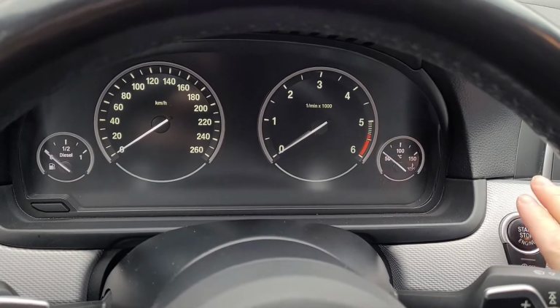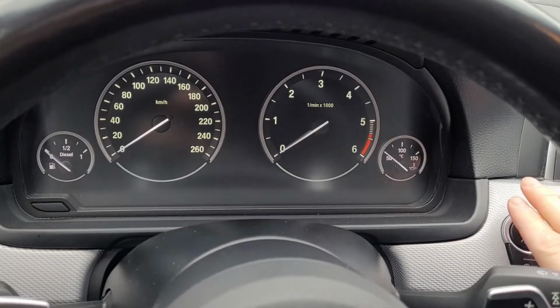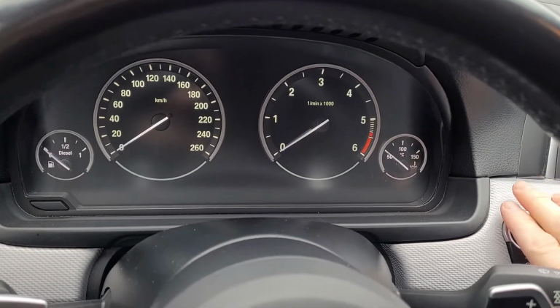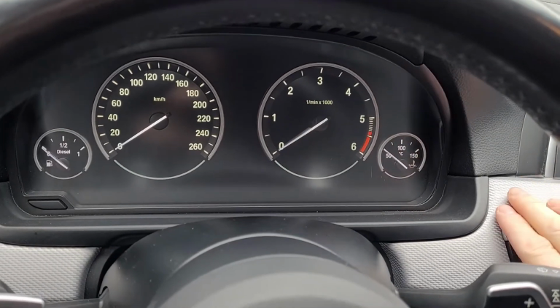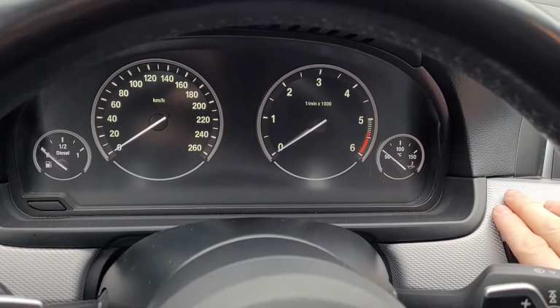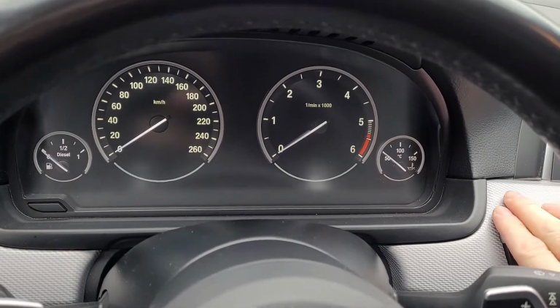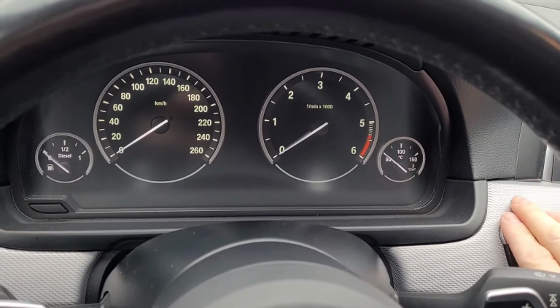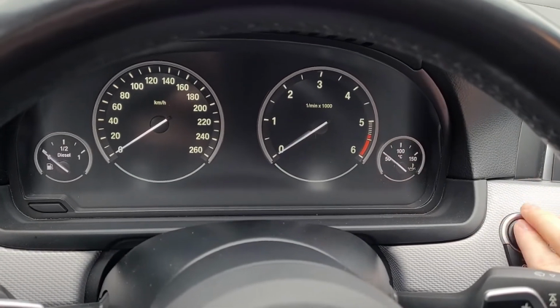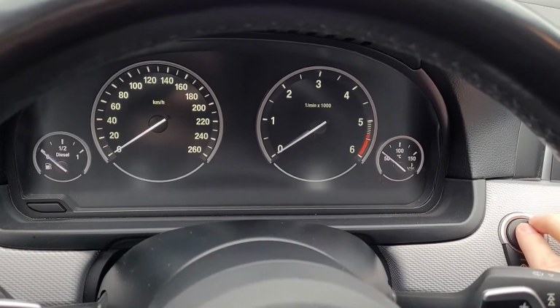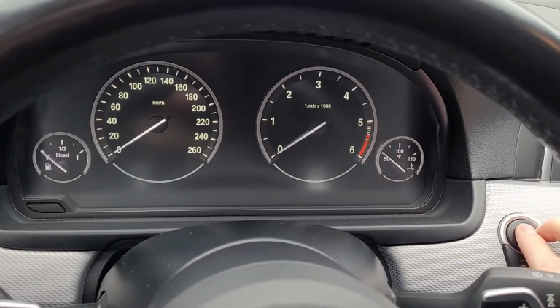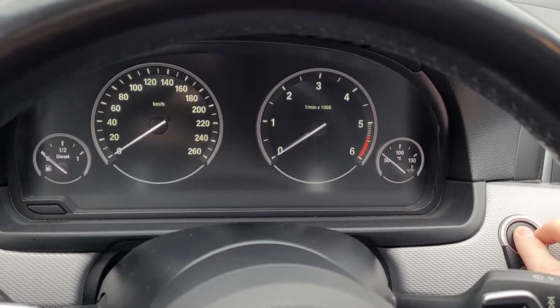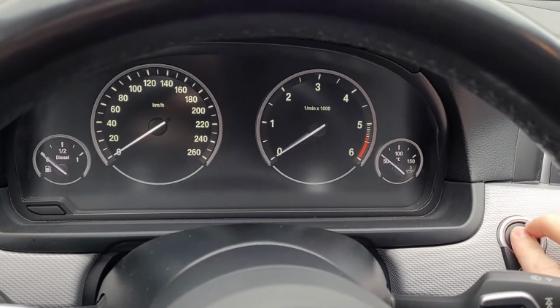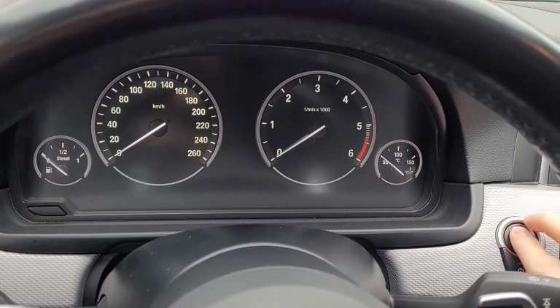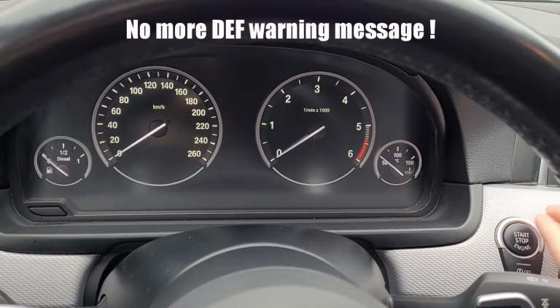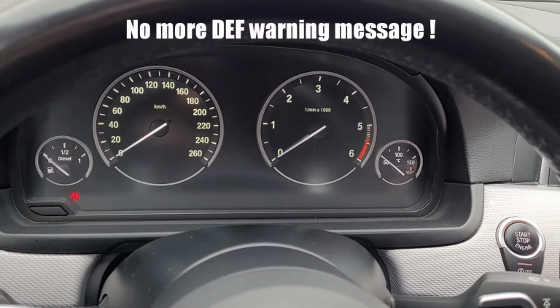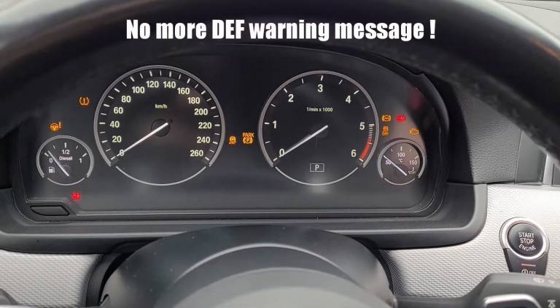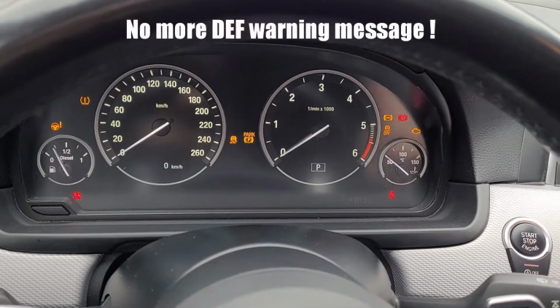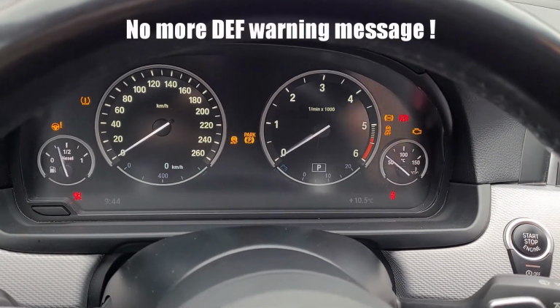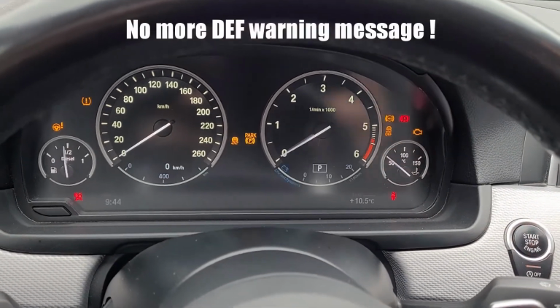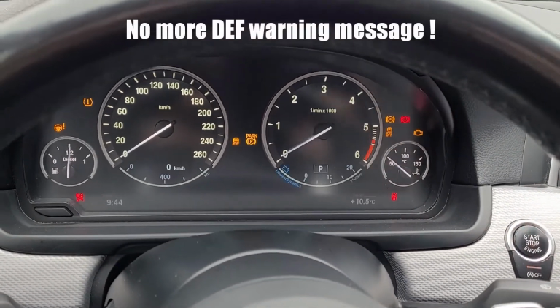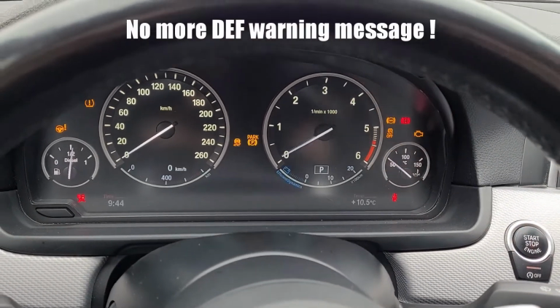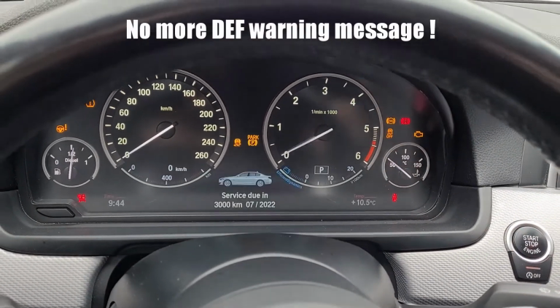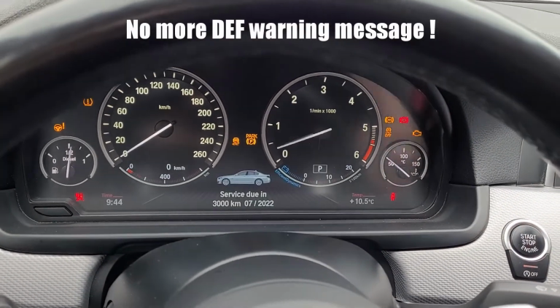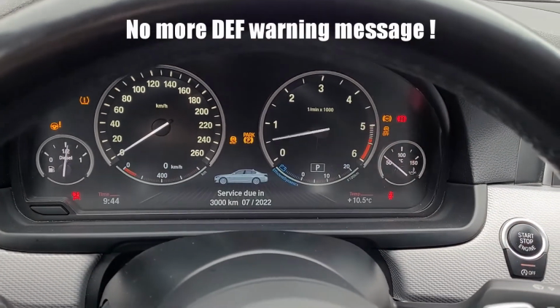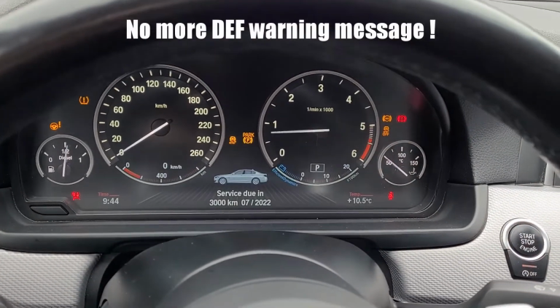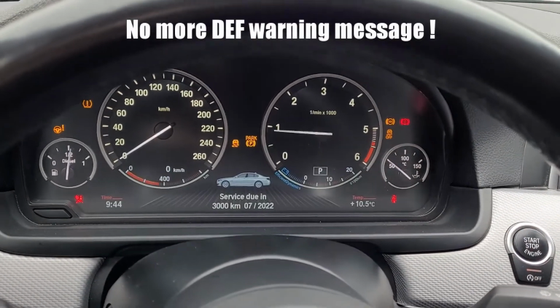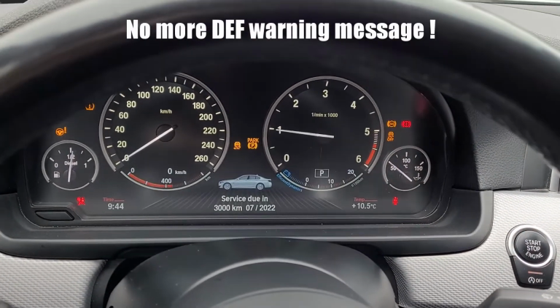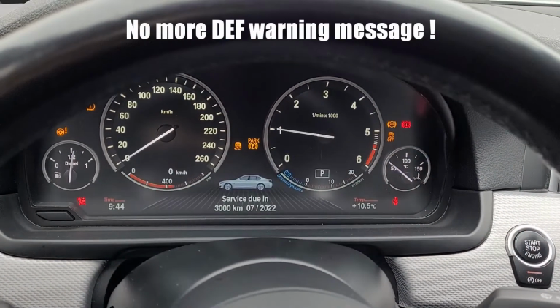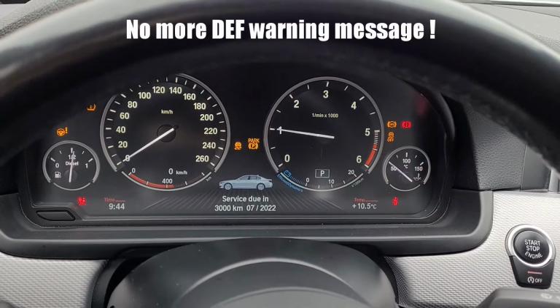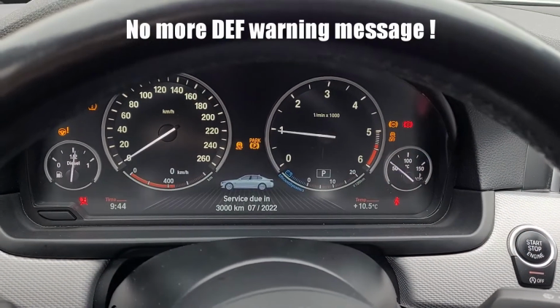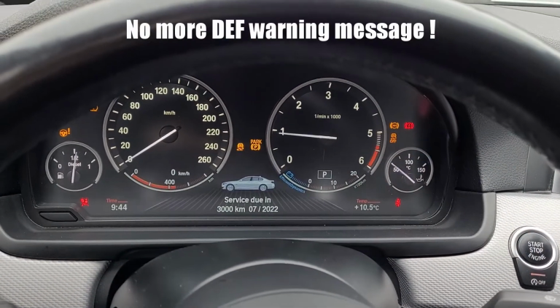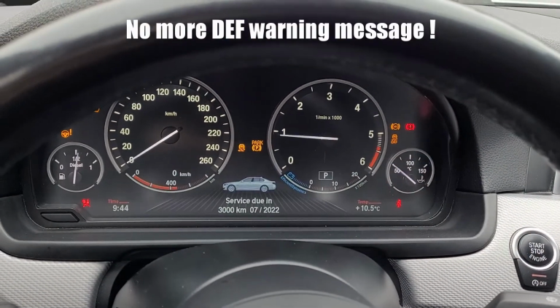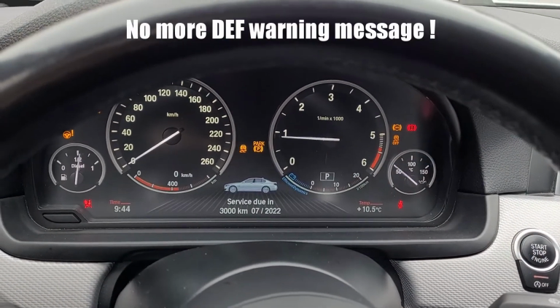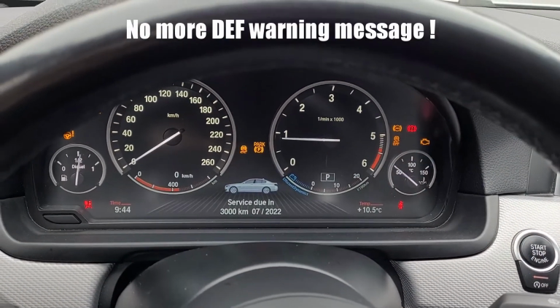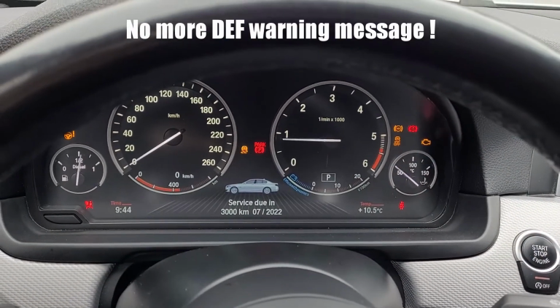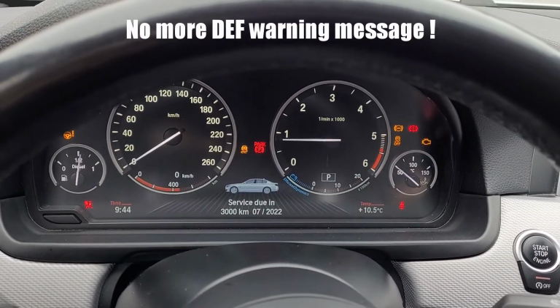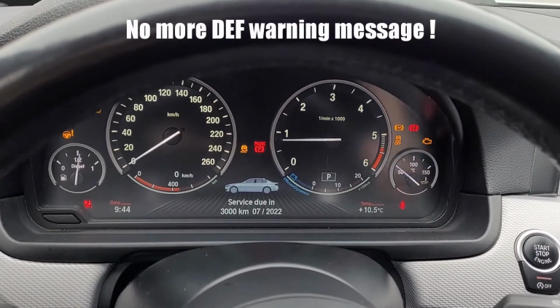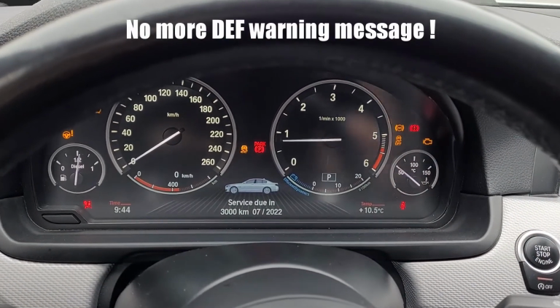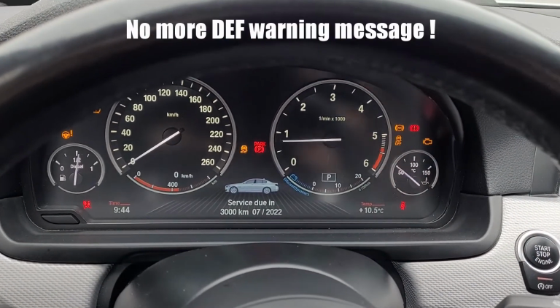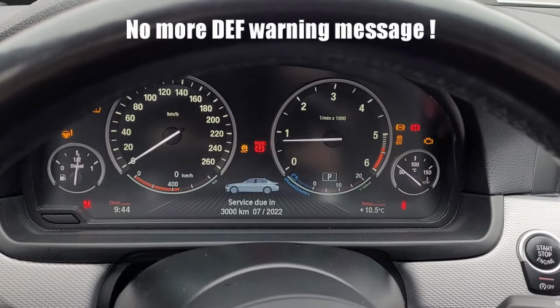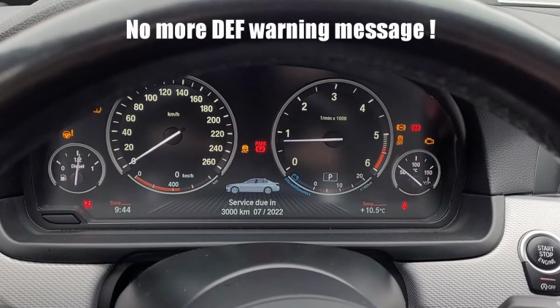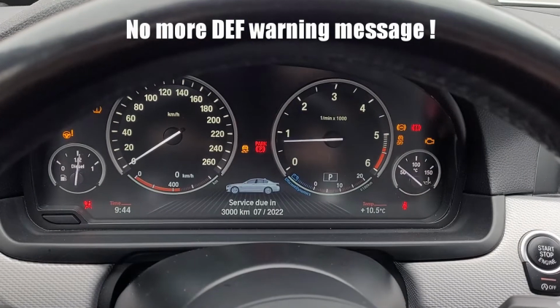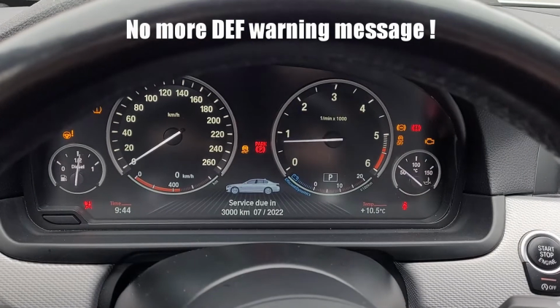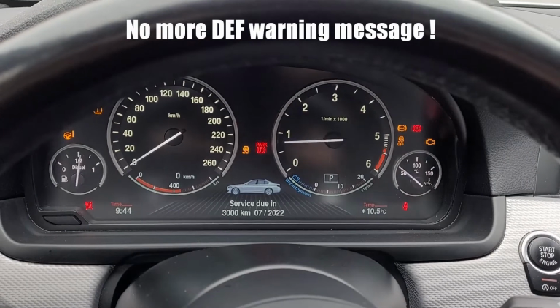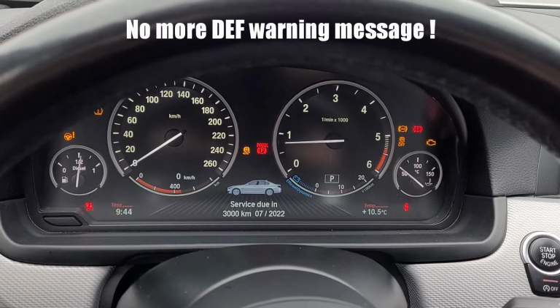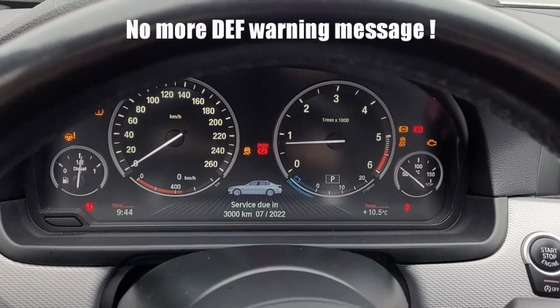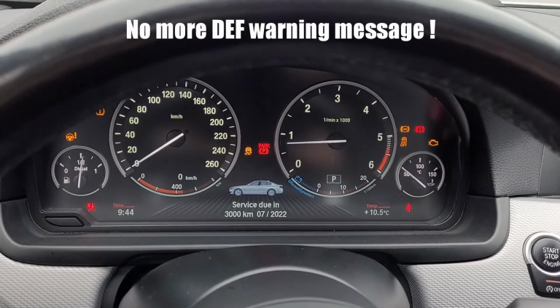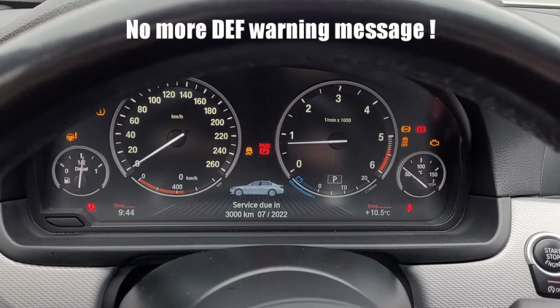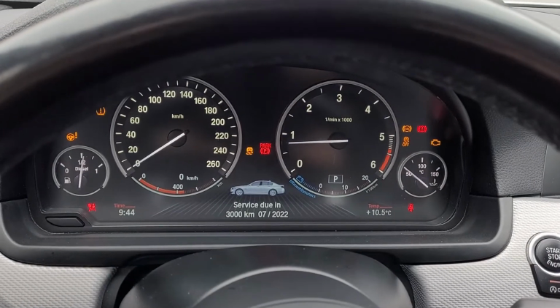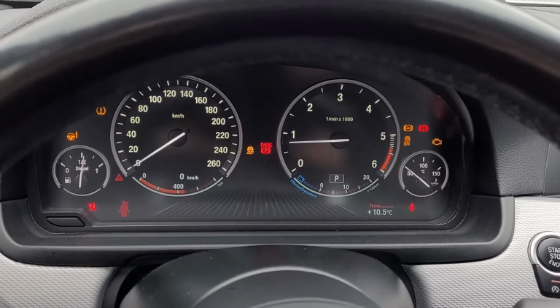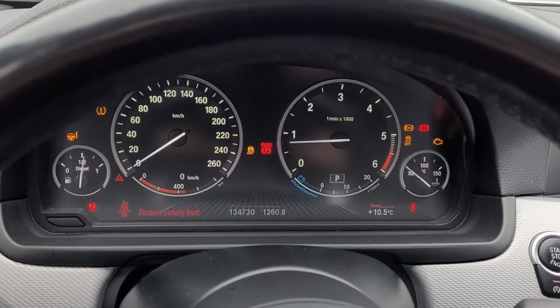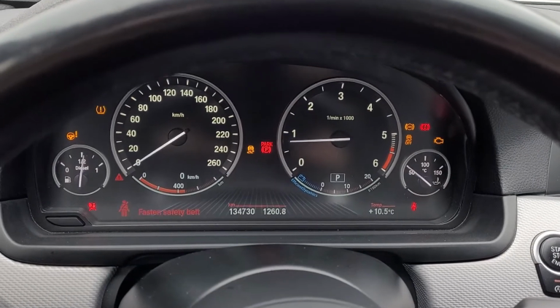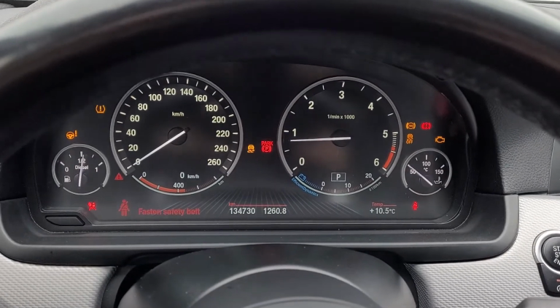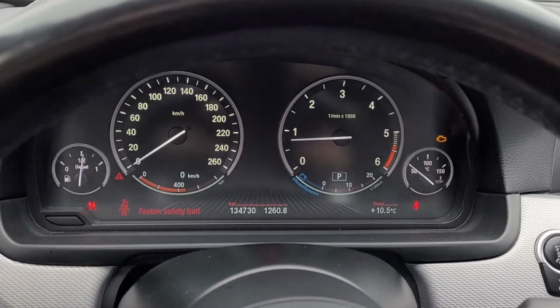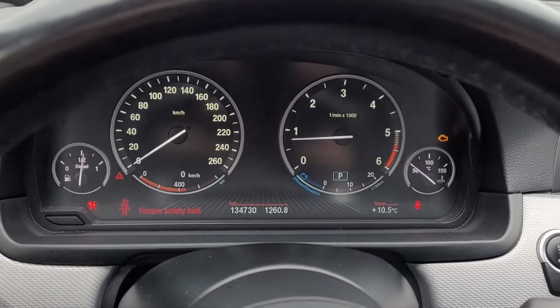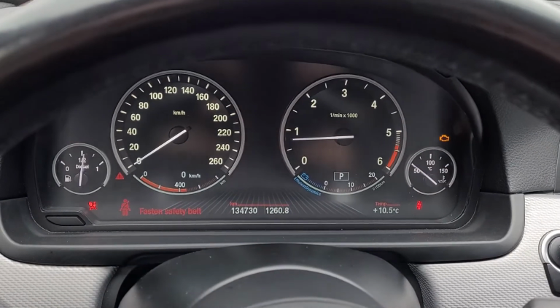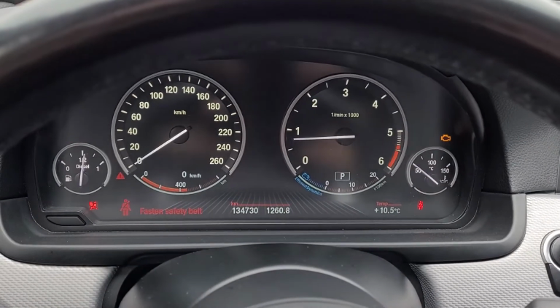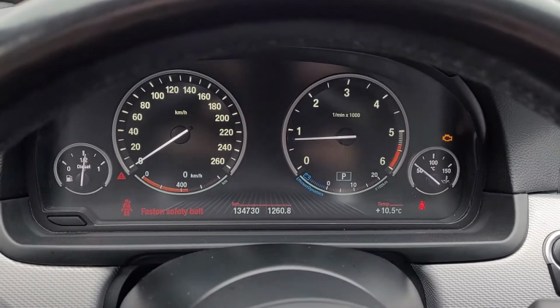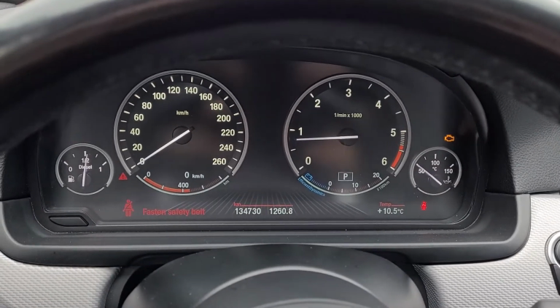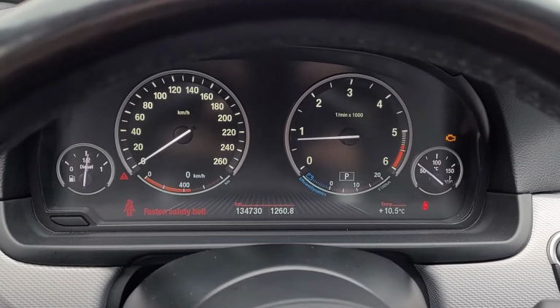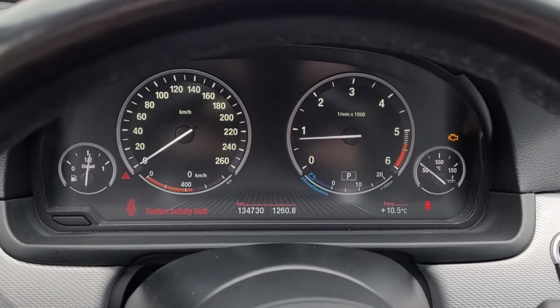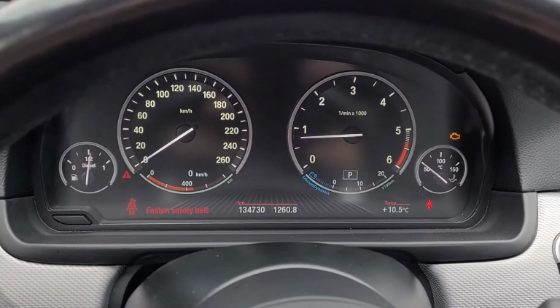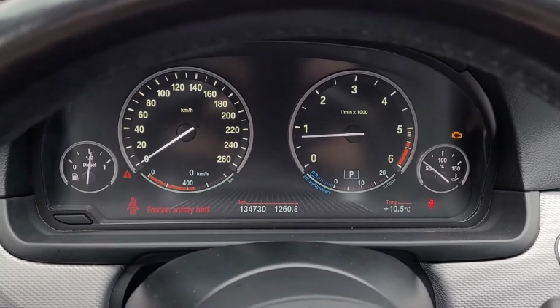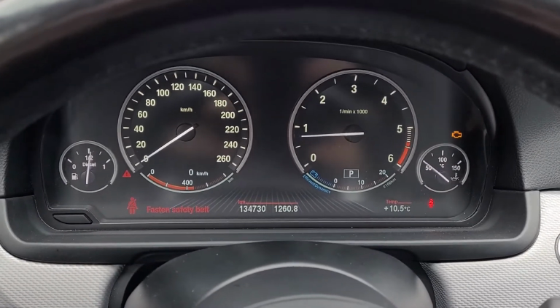After adding some DEF fluid, you can see that there's no more DEF warning message when you start up the car.